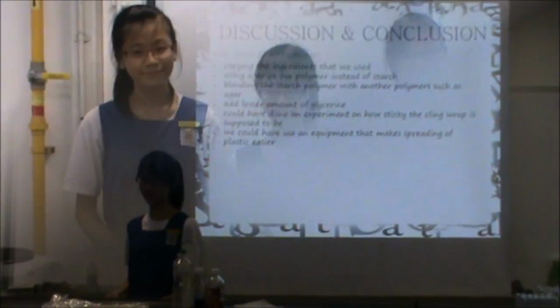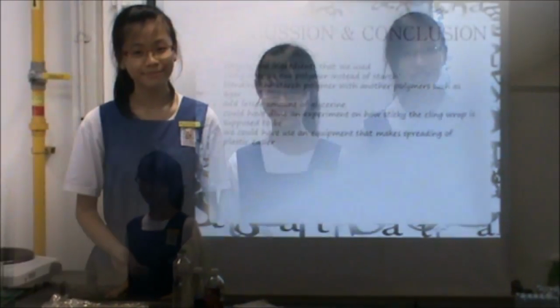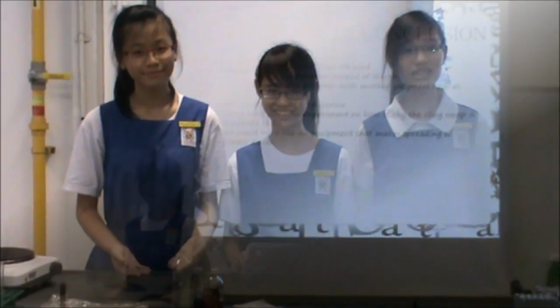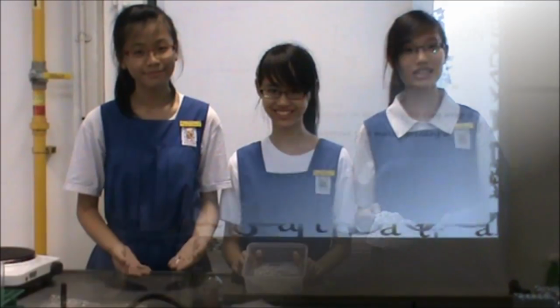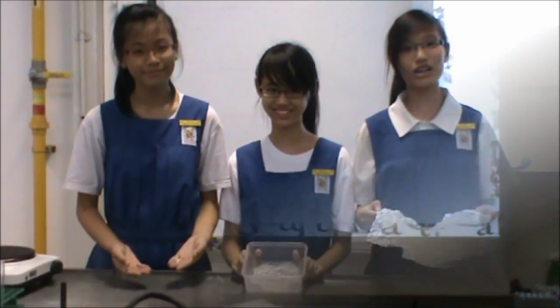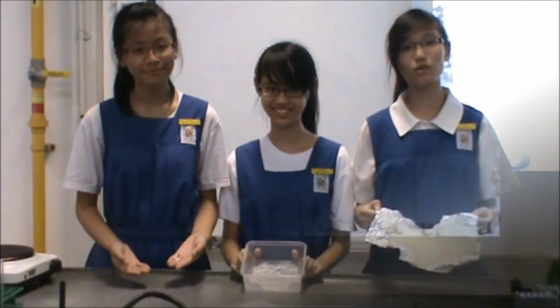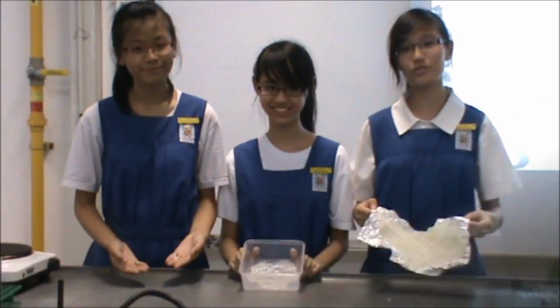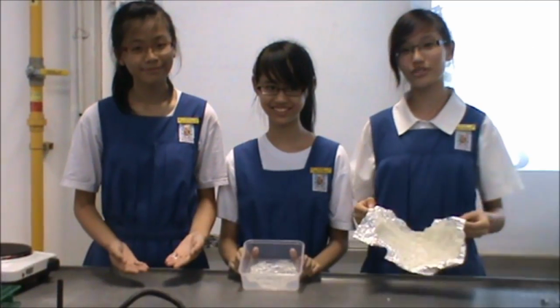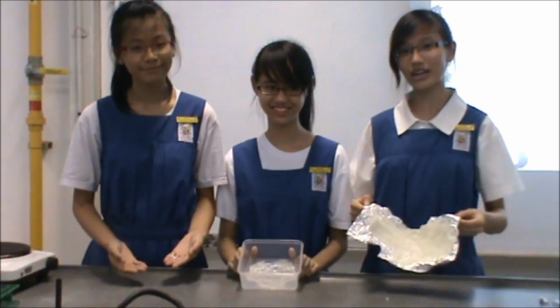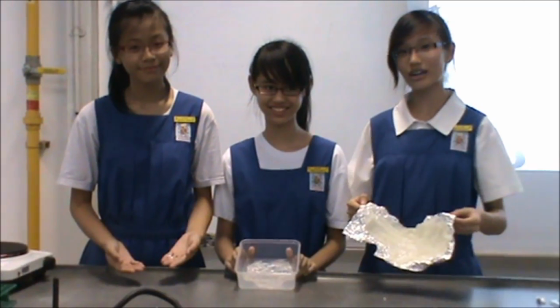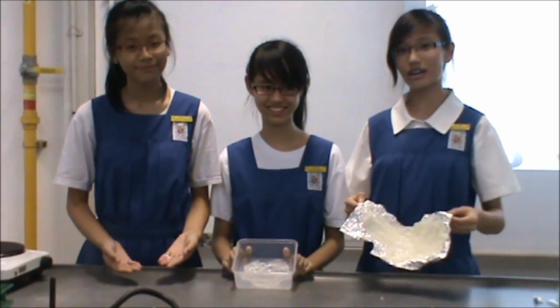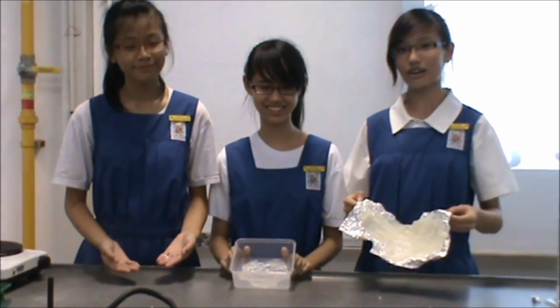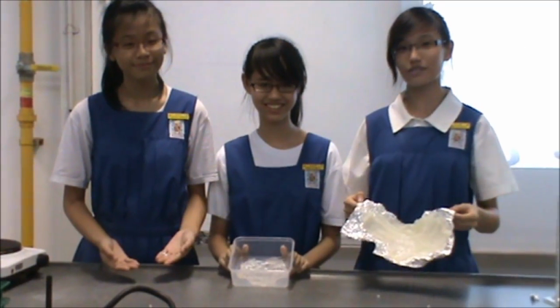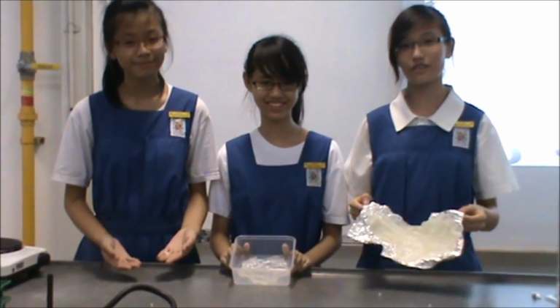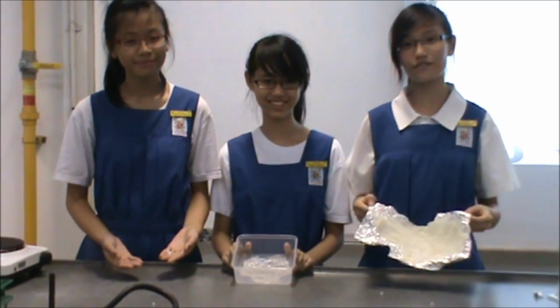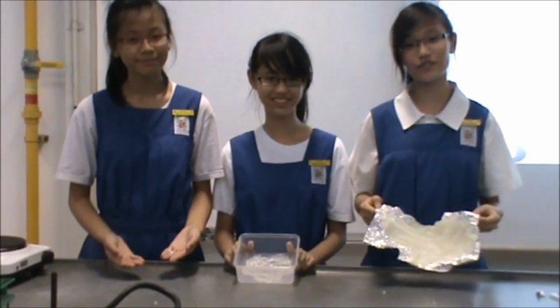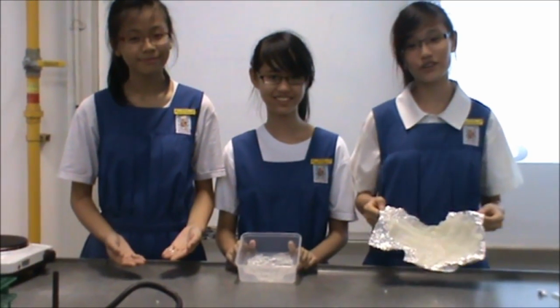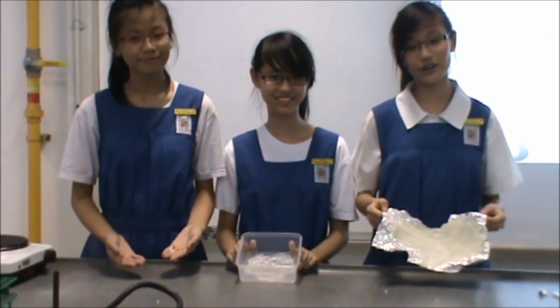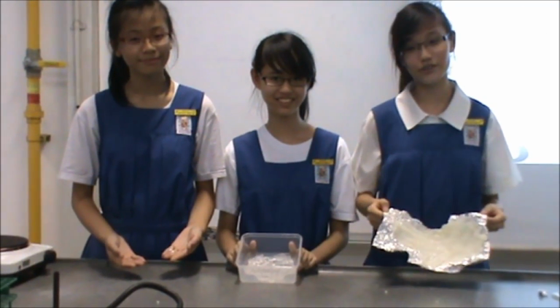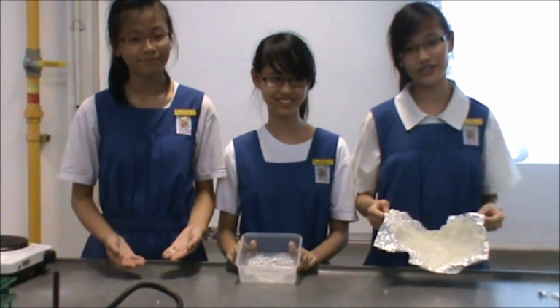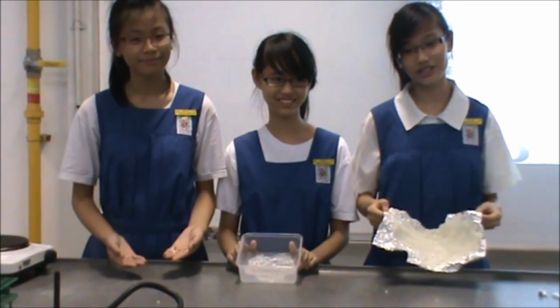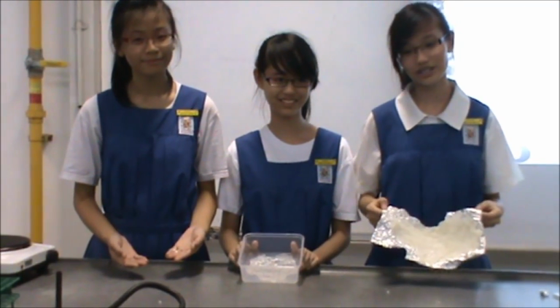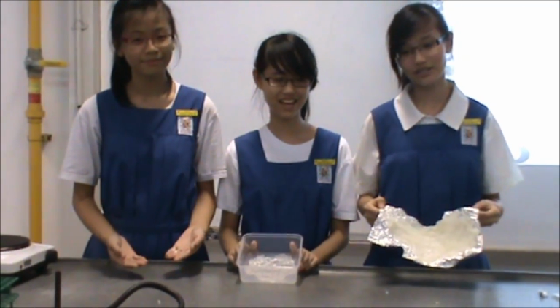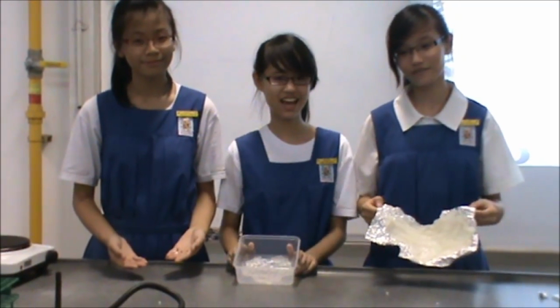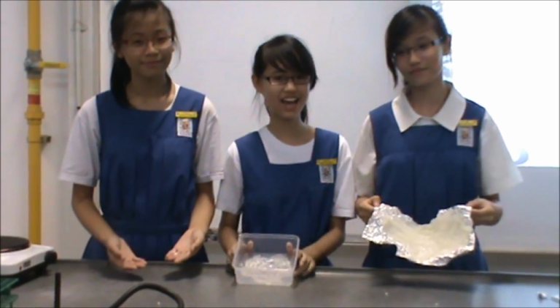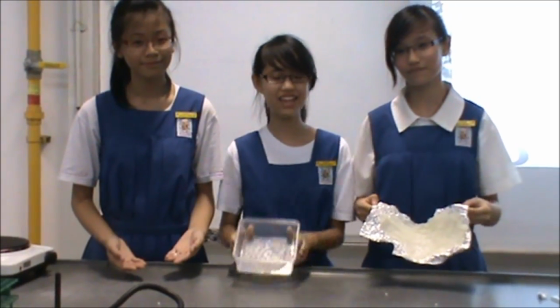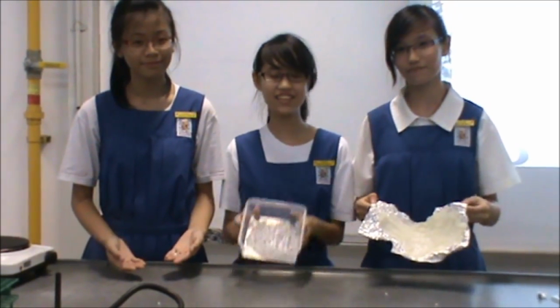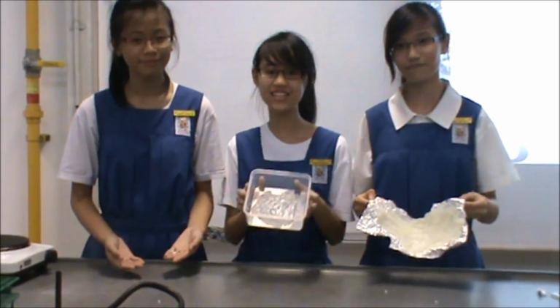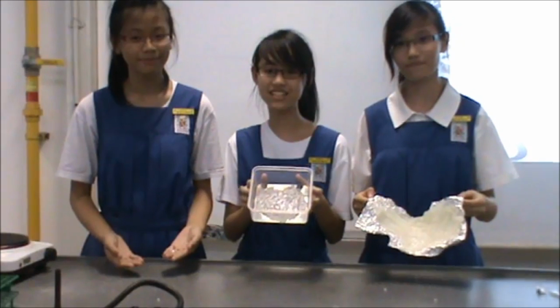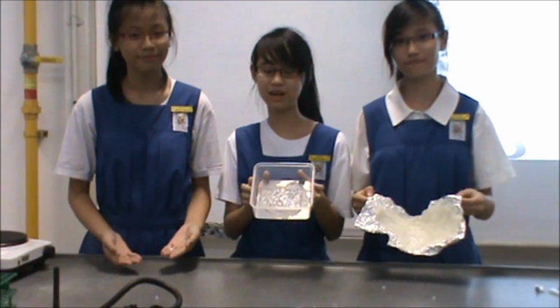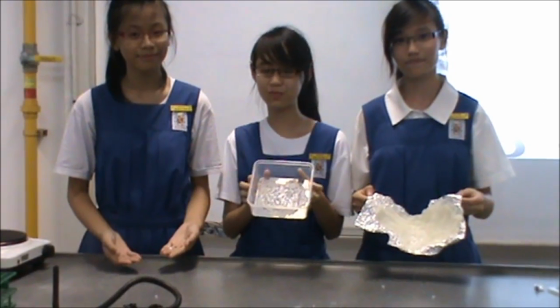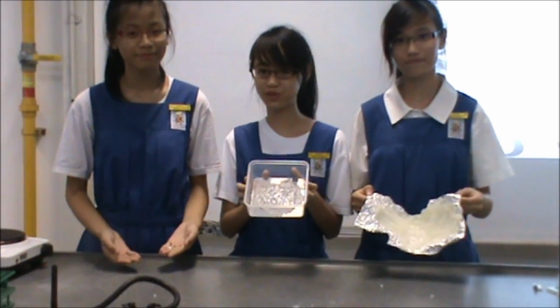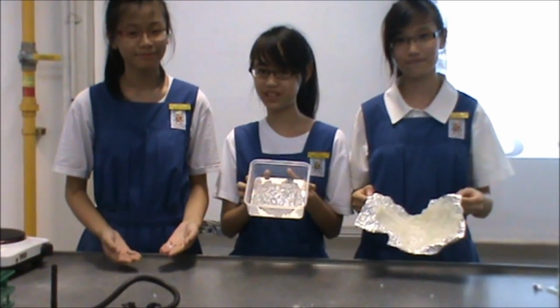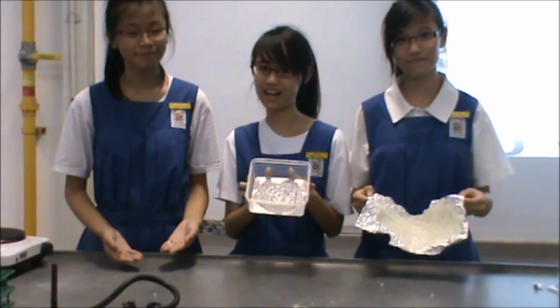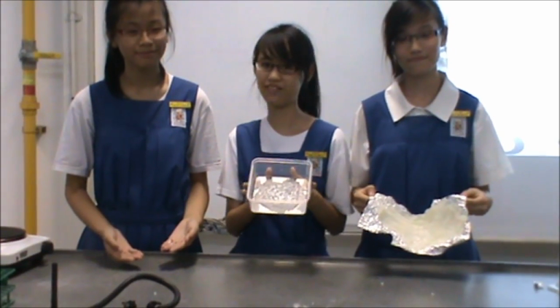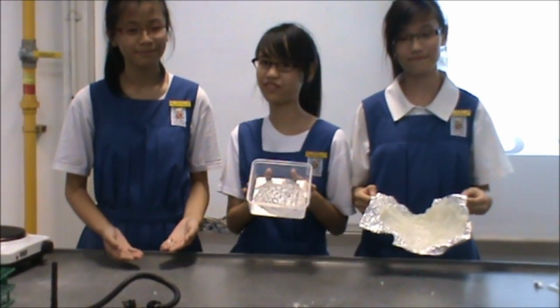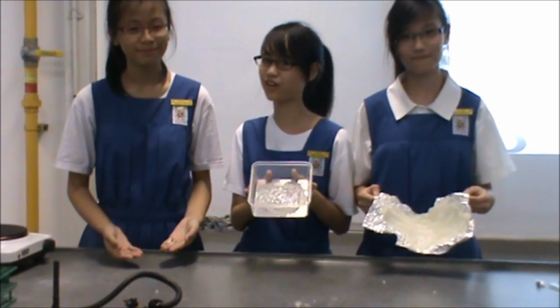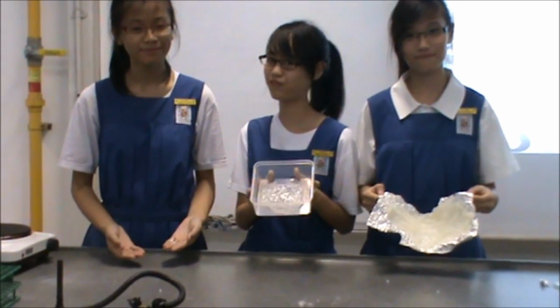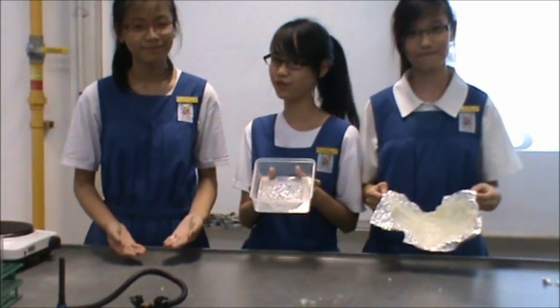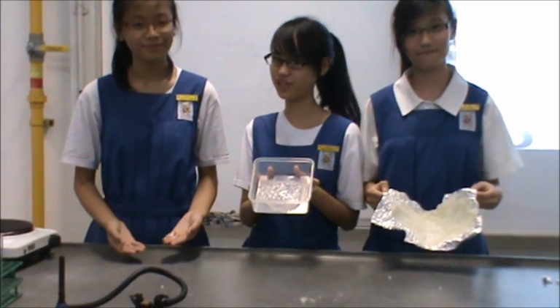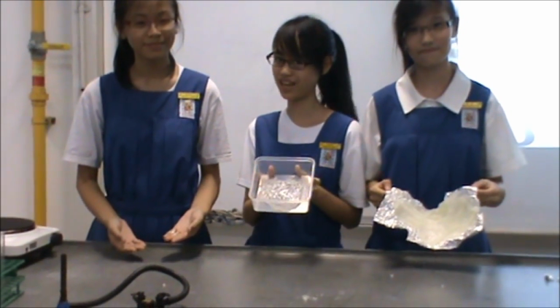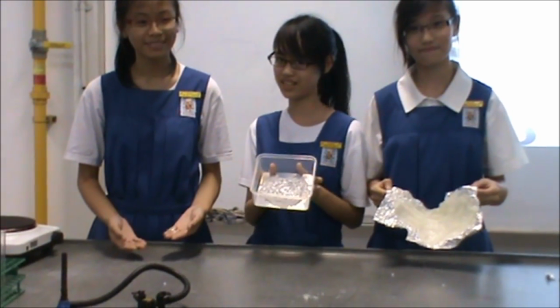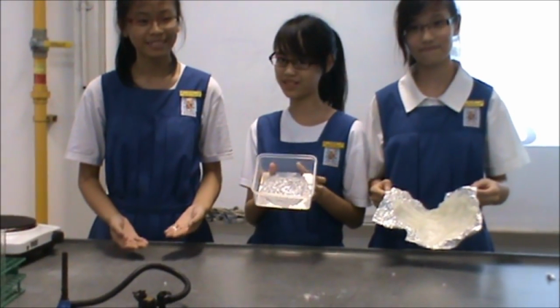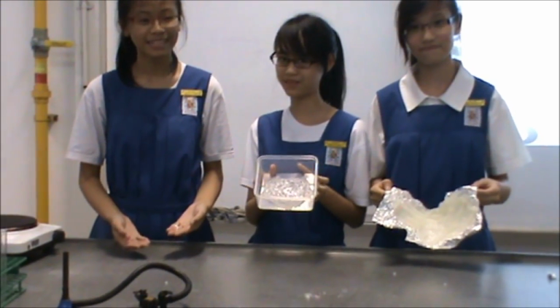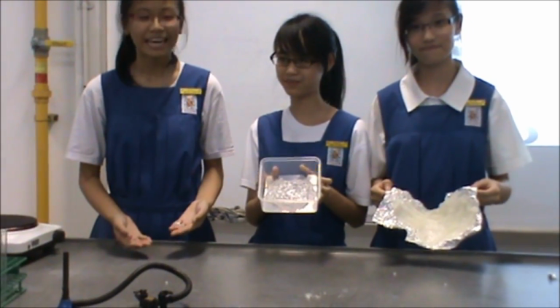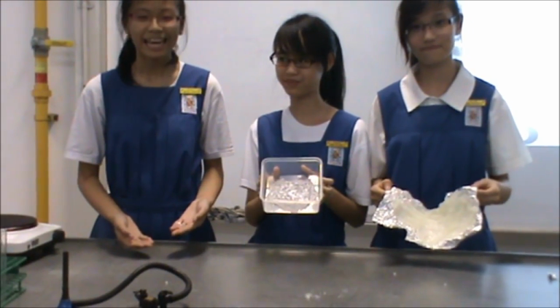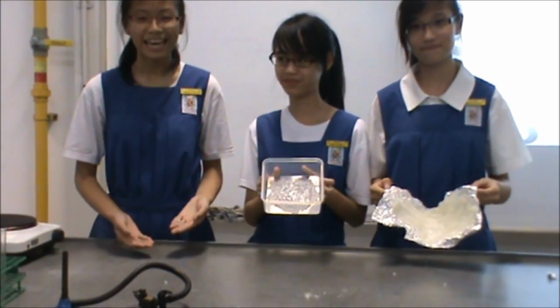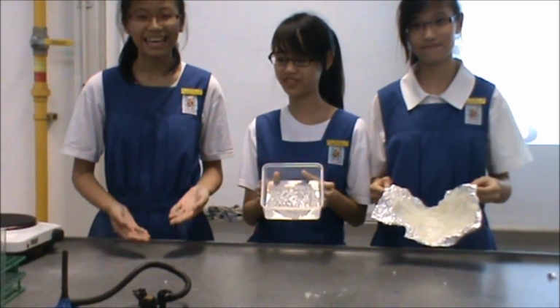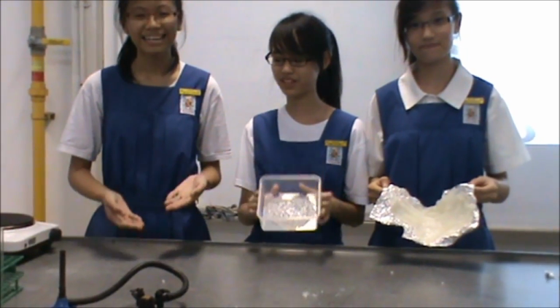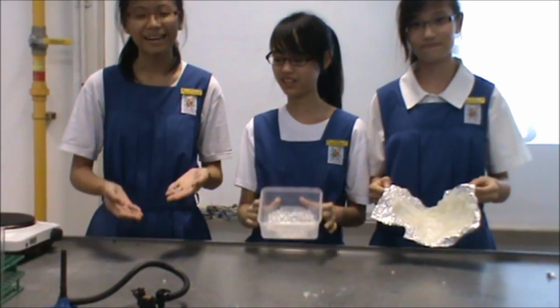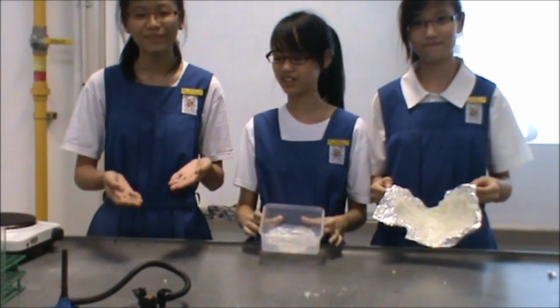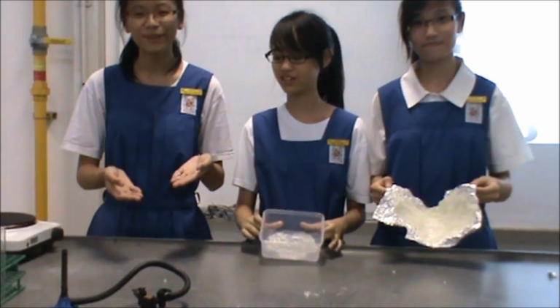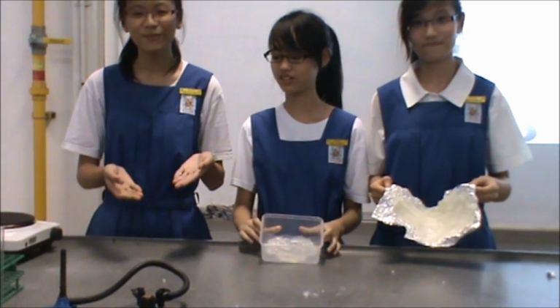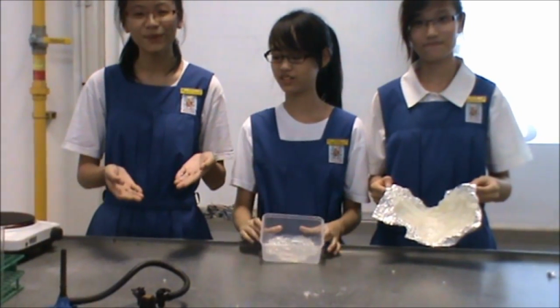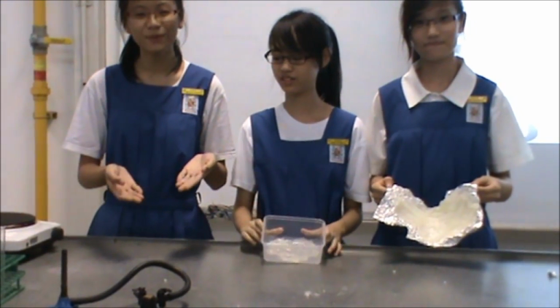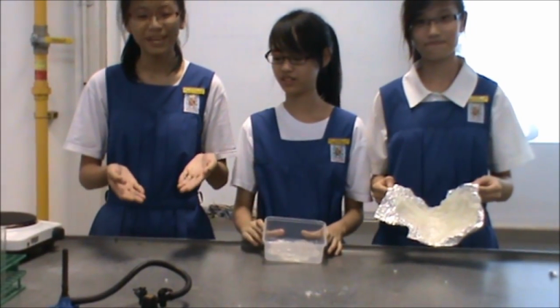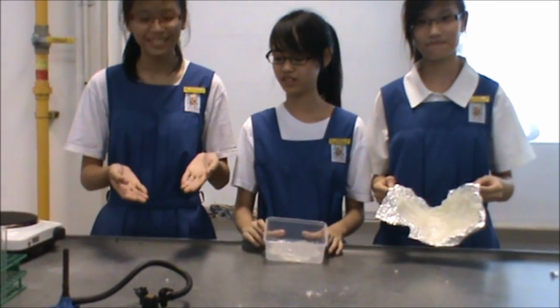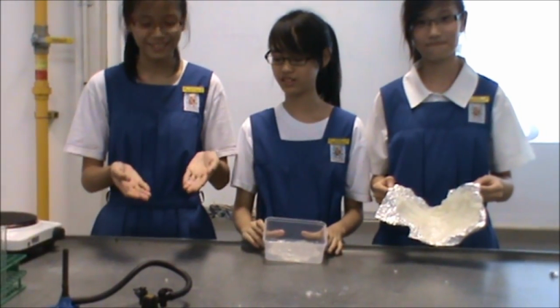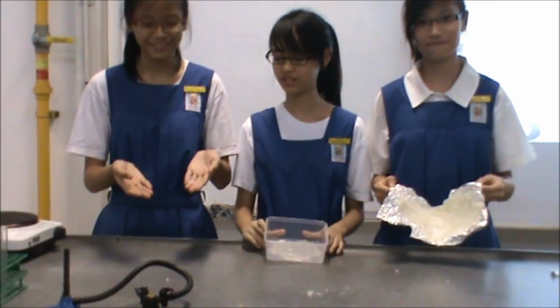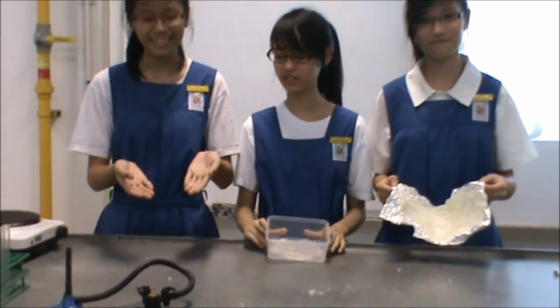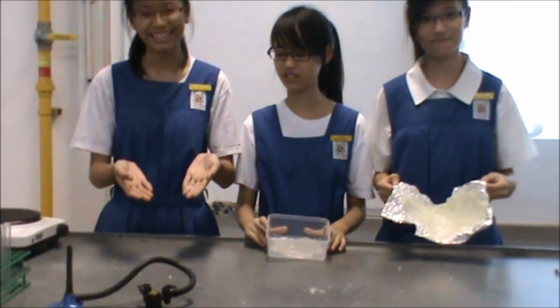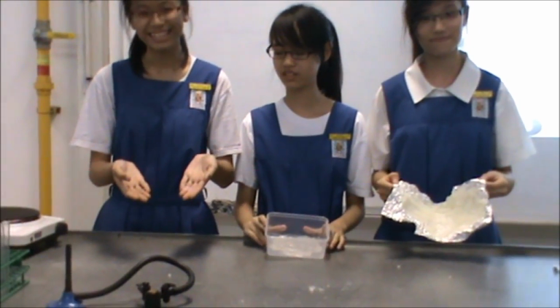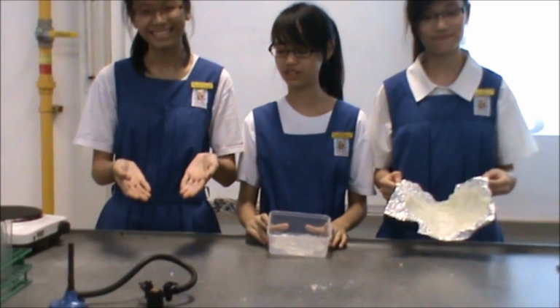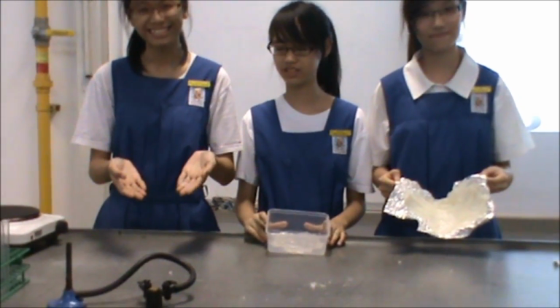This is our product after a few hours. And this is our product after a few days. And after a few weeks, you get this.